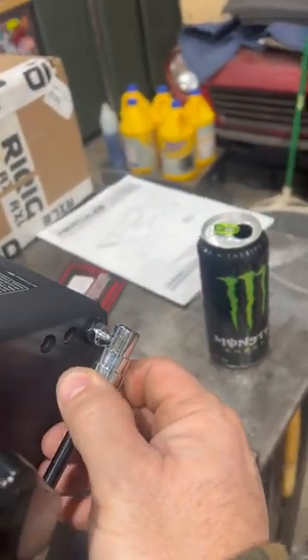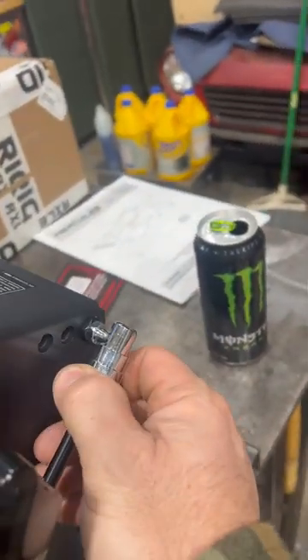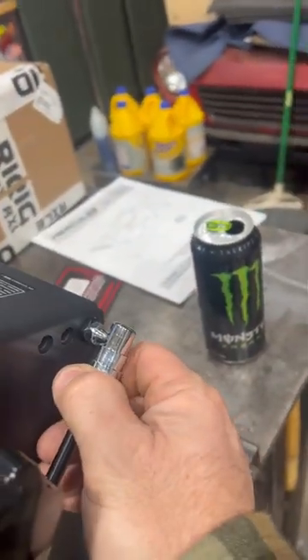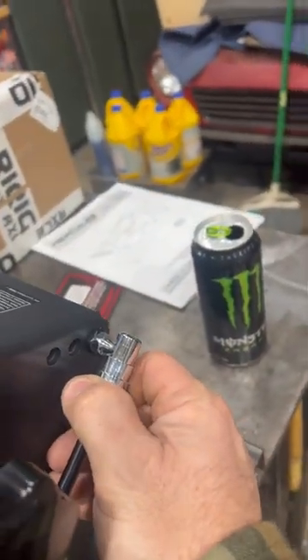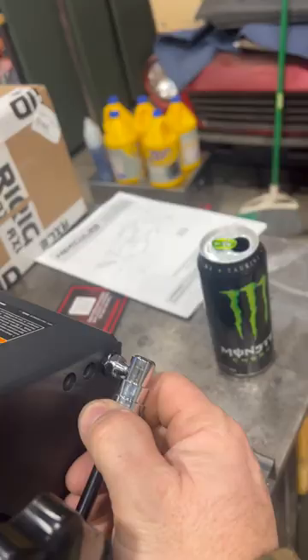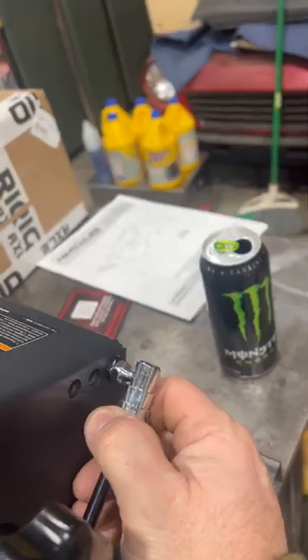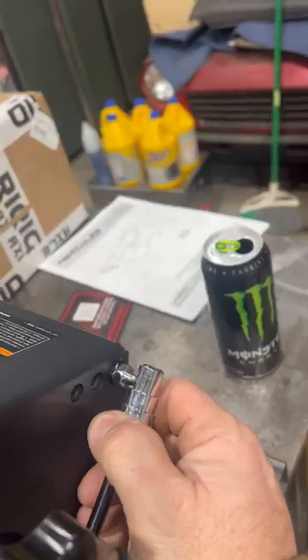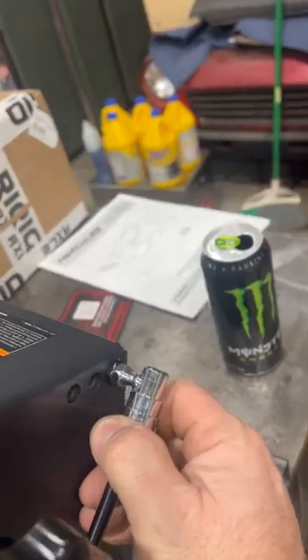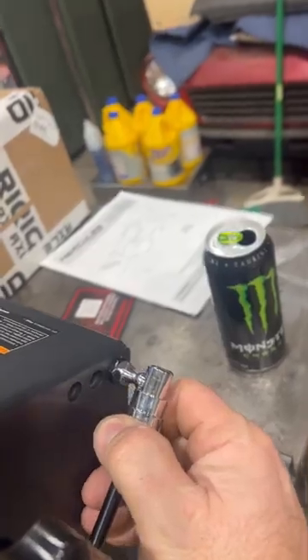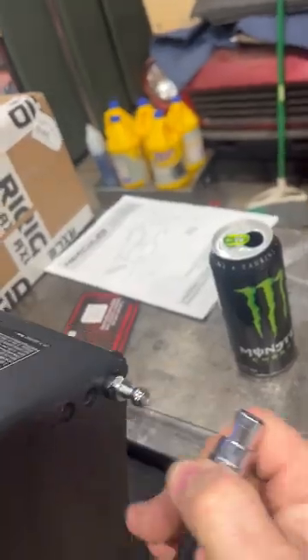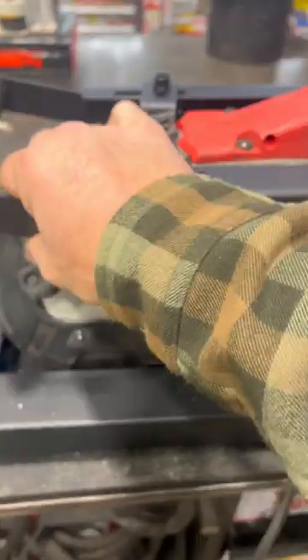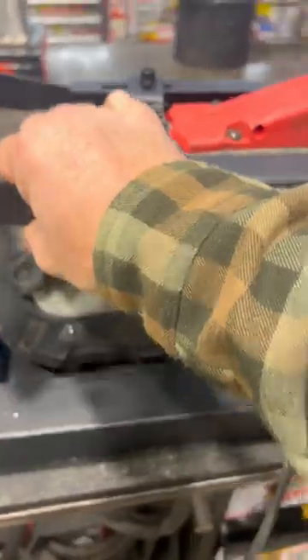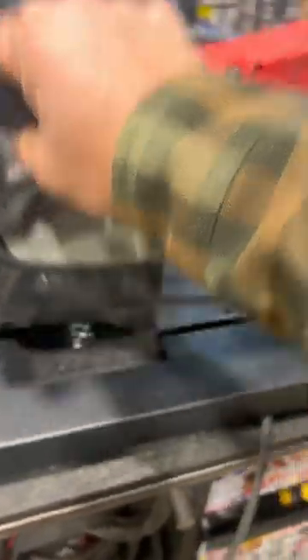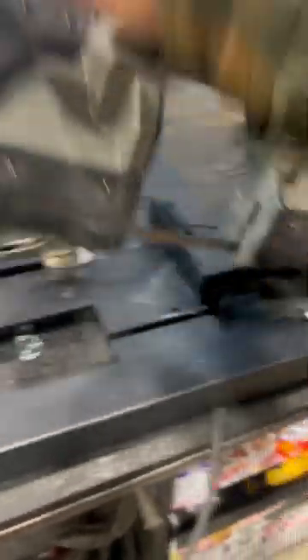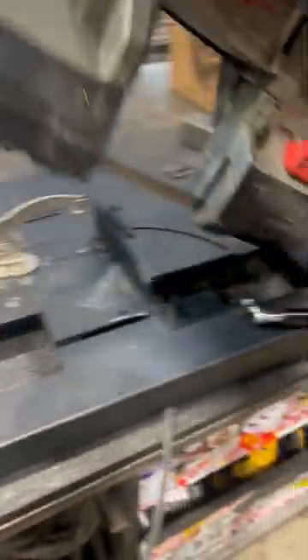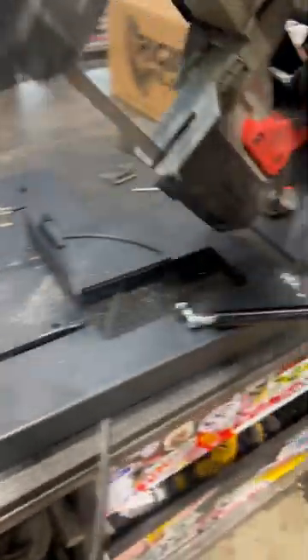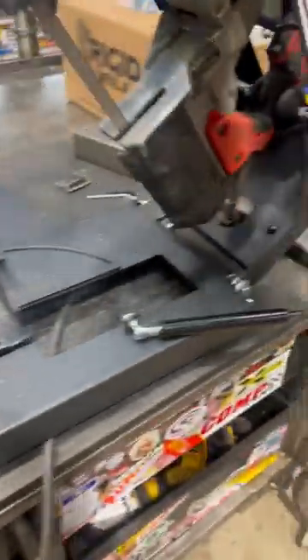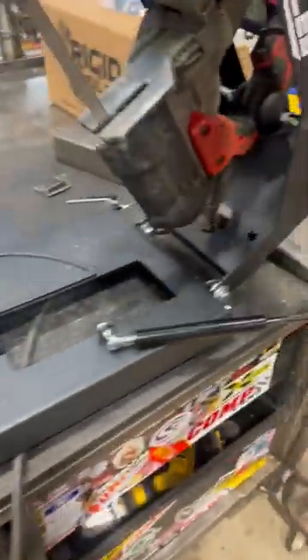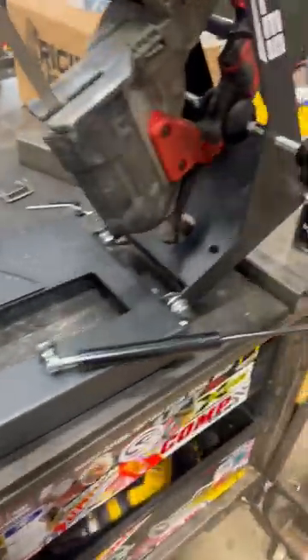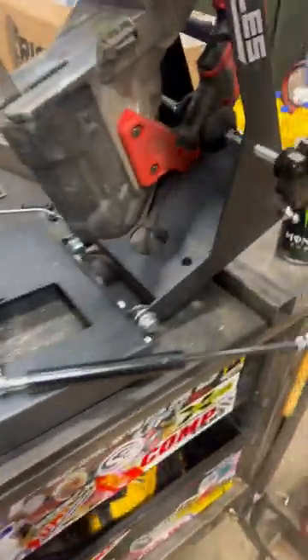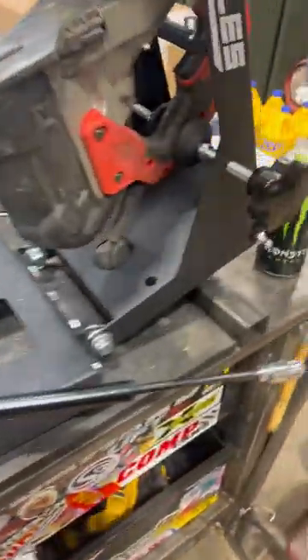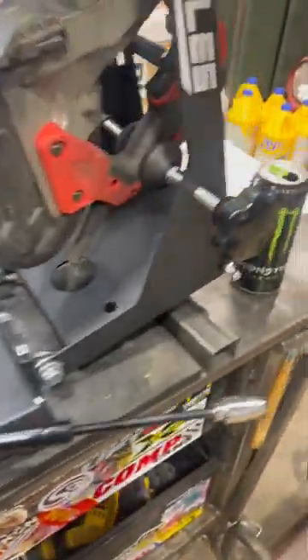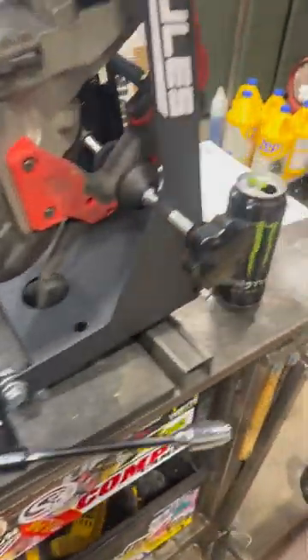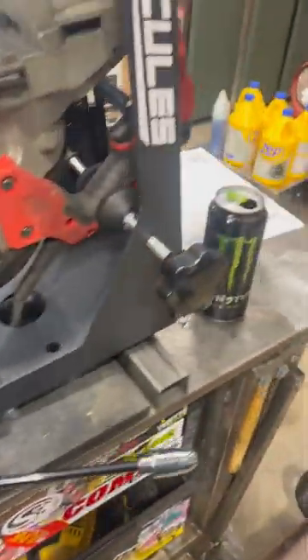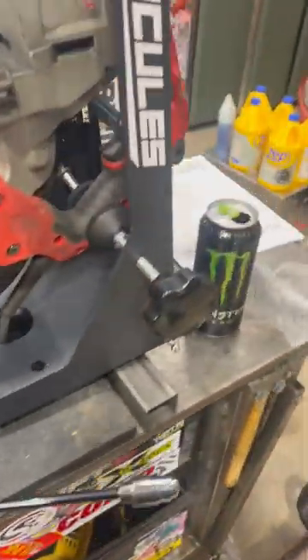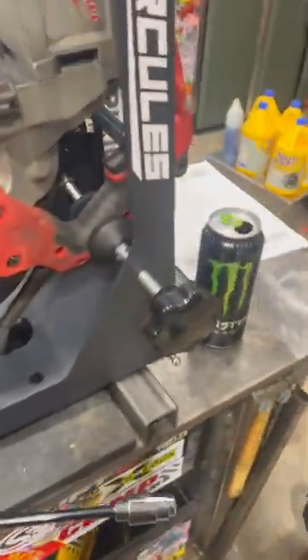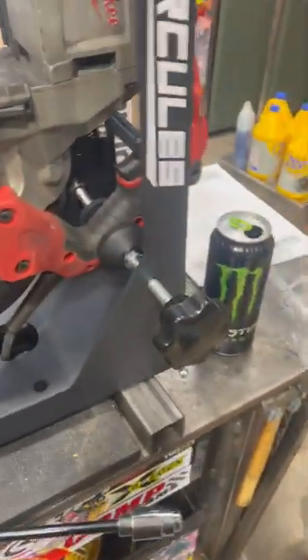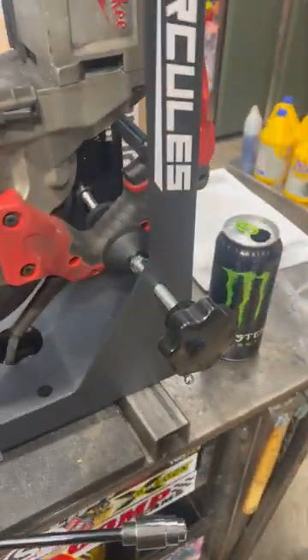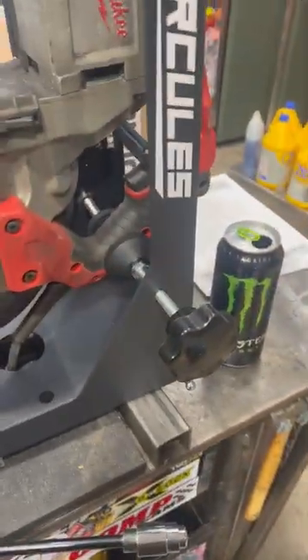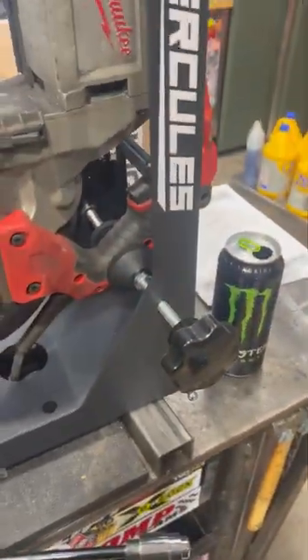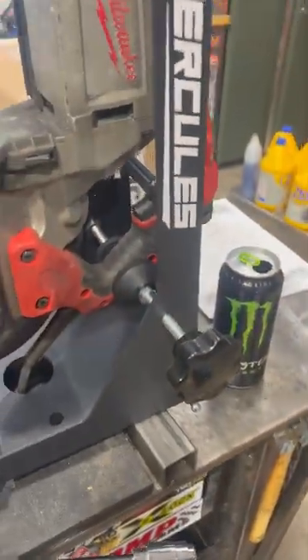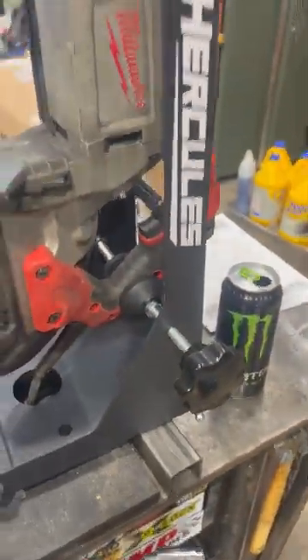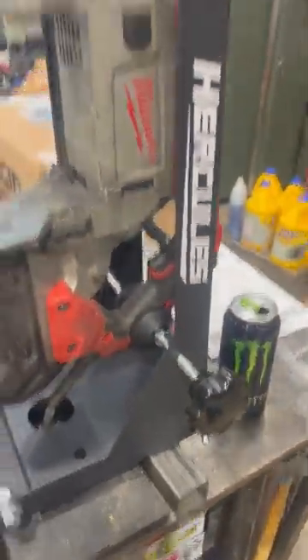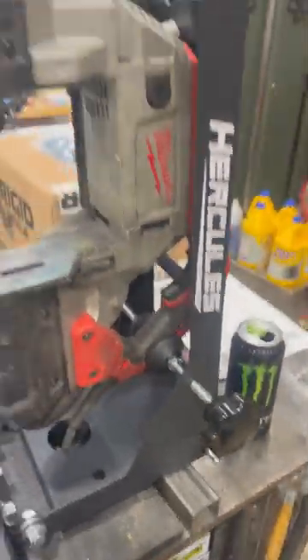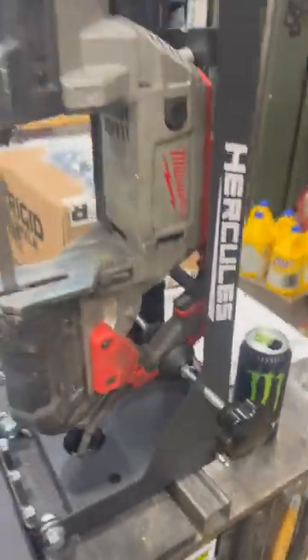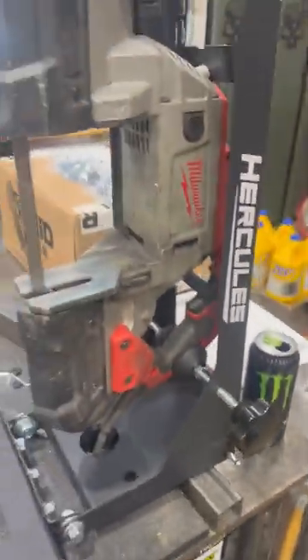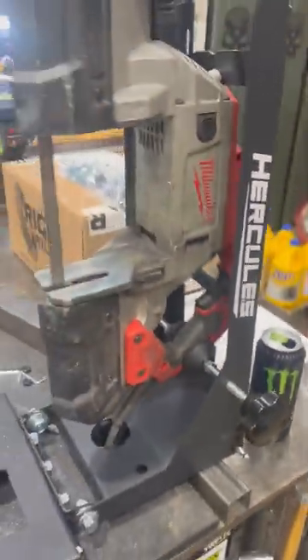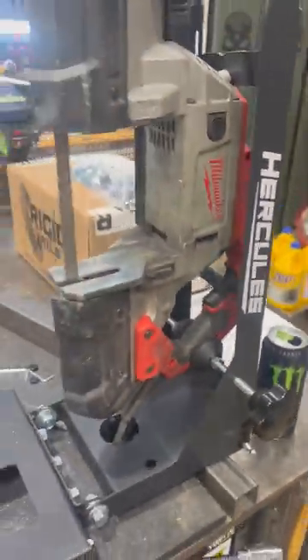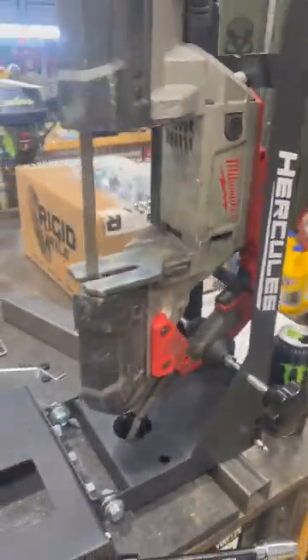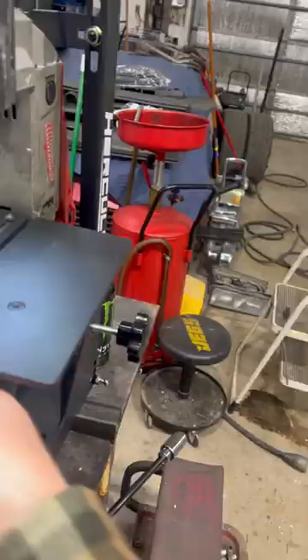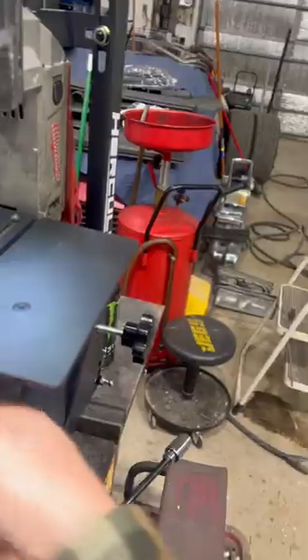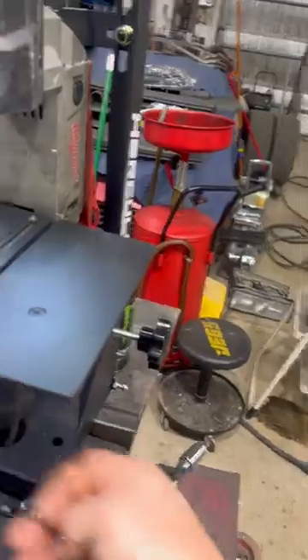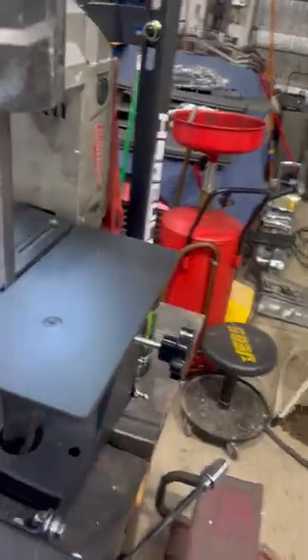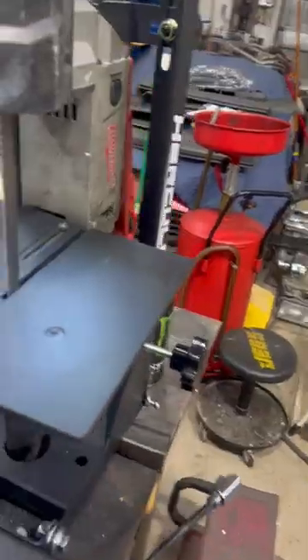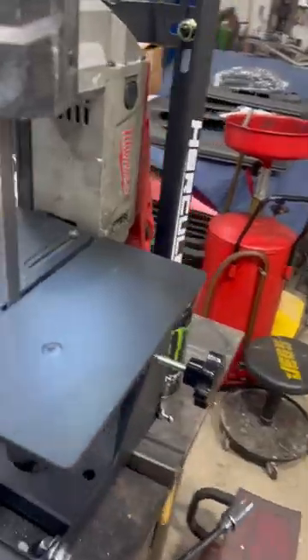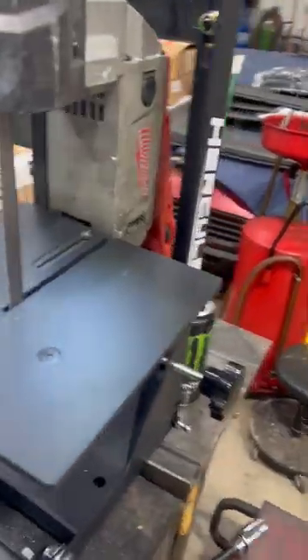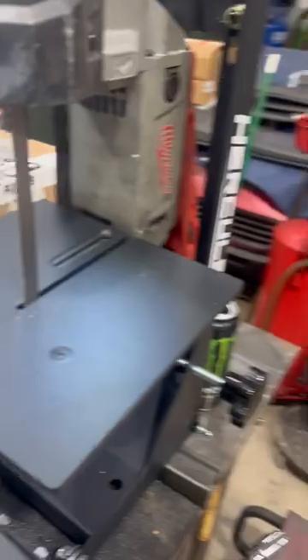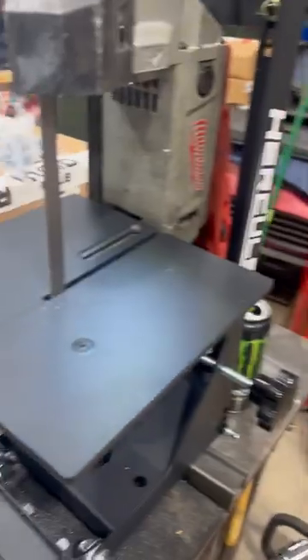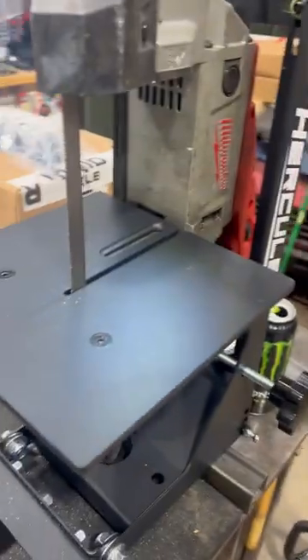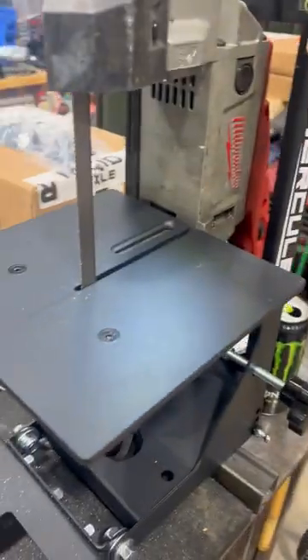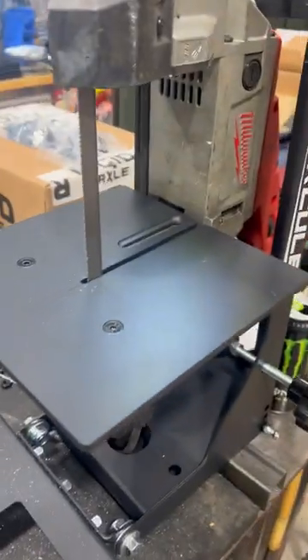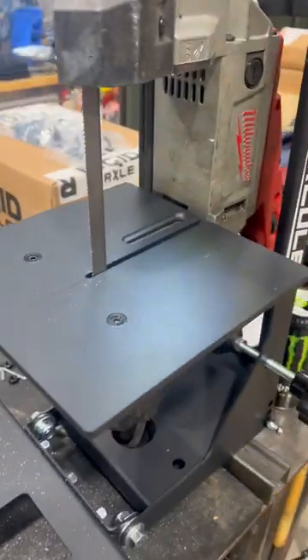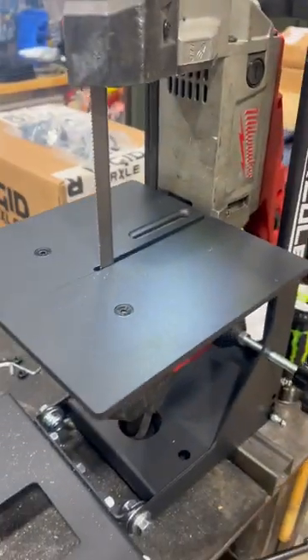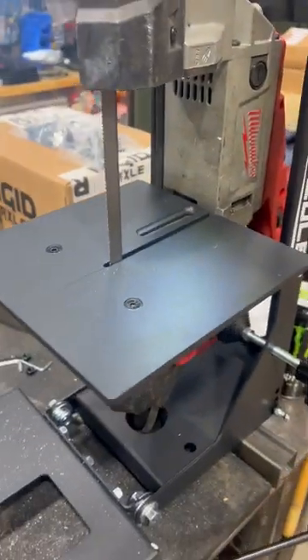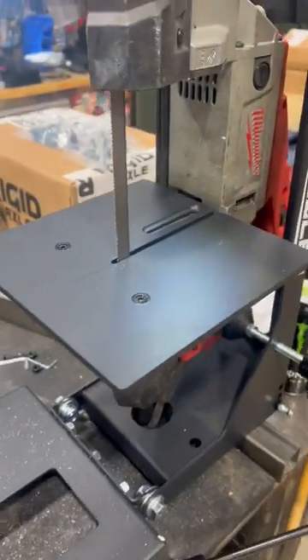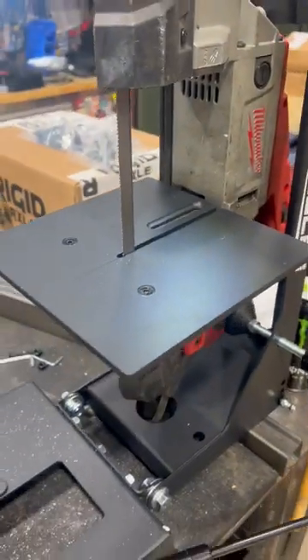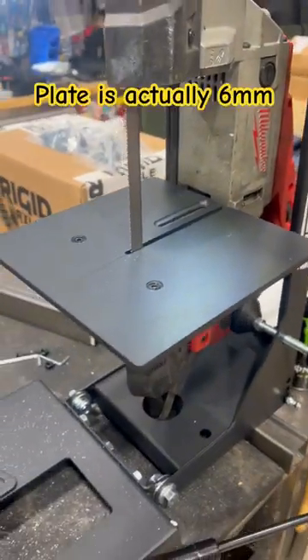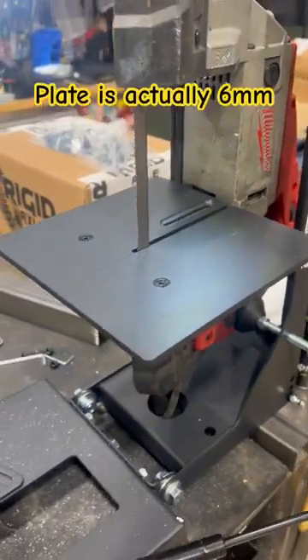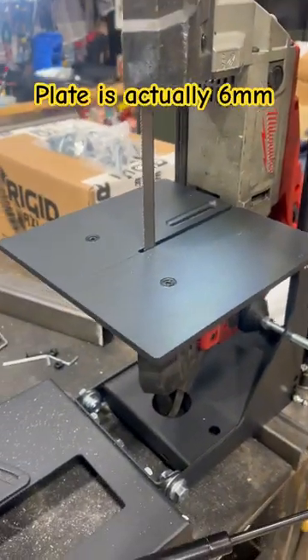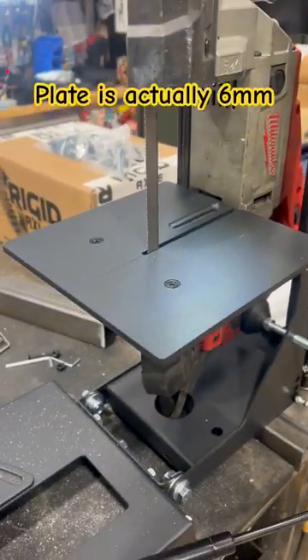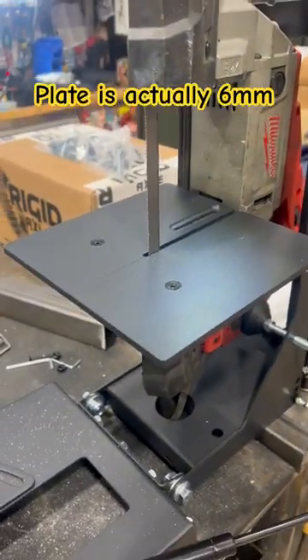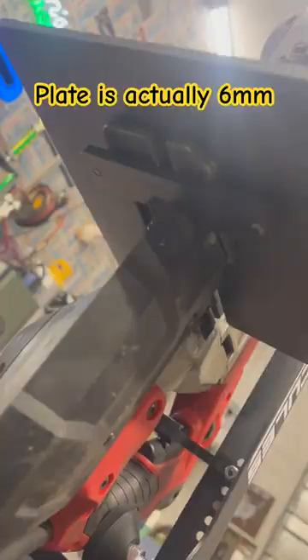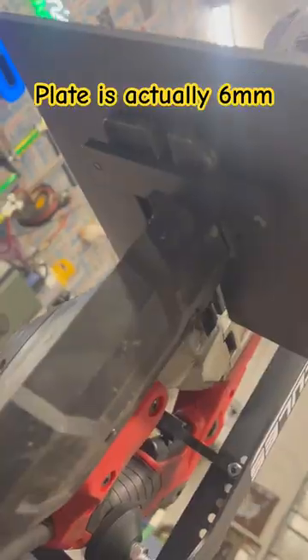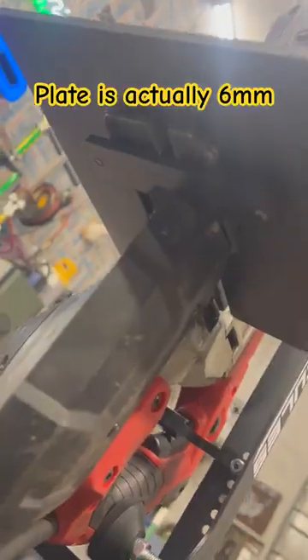To use it in the vertical position you just remove the strut and stand it up. It has feet and everything — as long as you don't have a bunch of junk on your table it's sitting on.